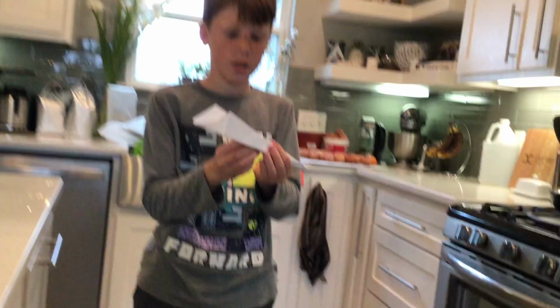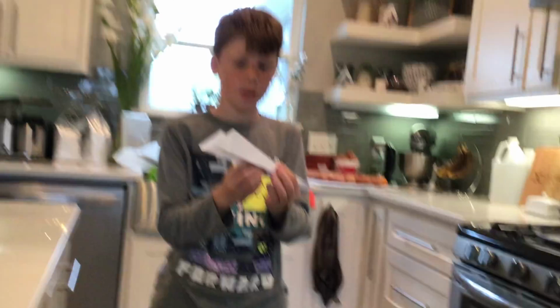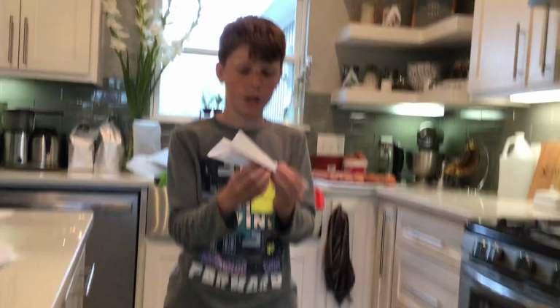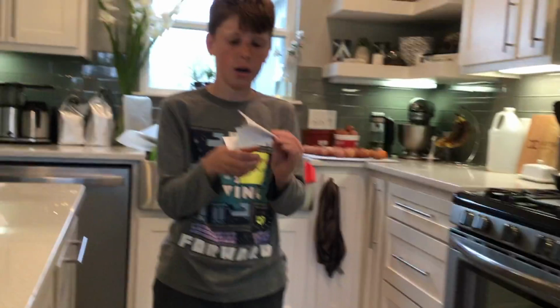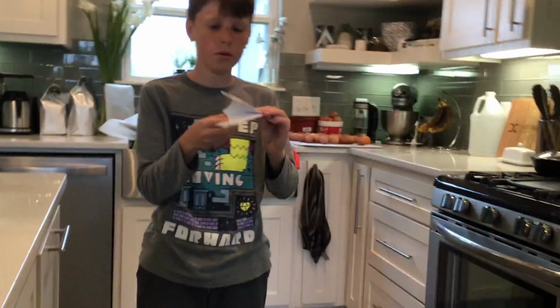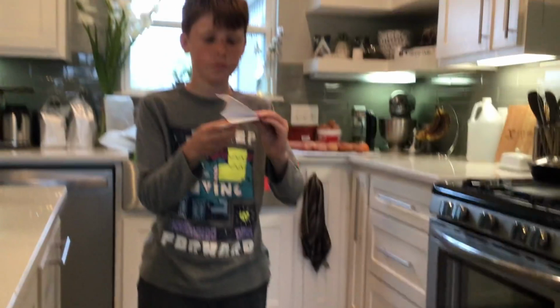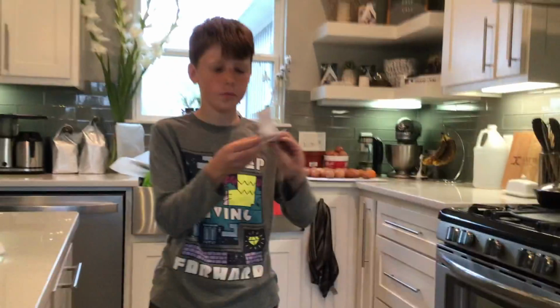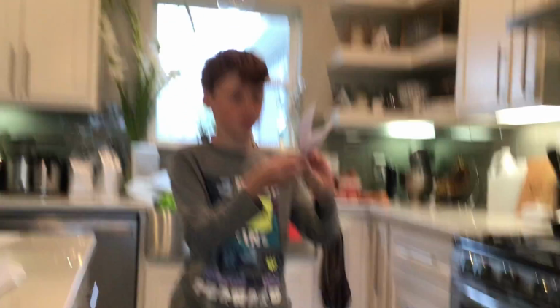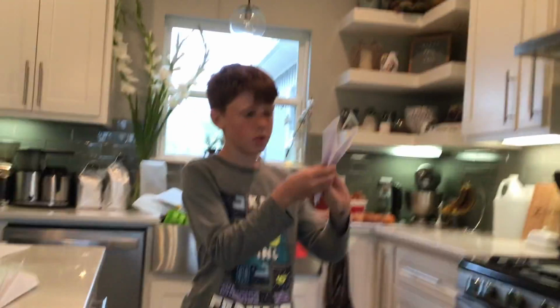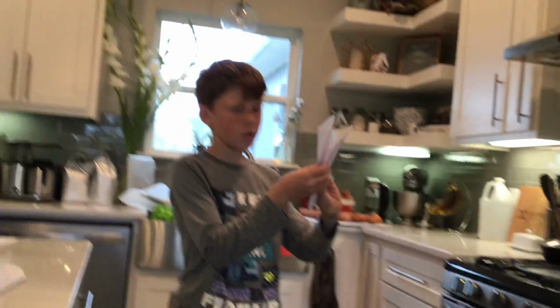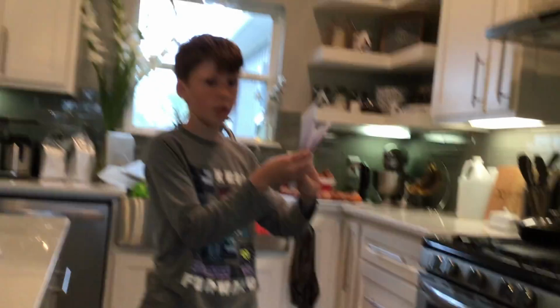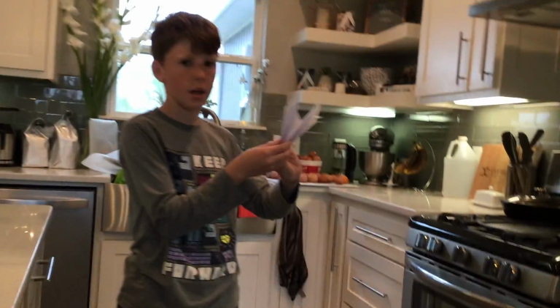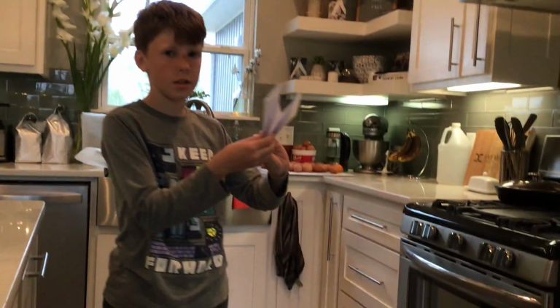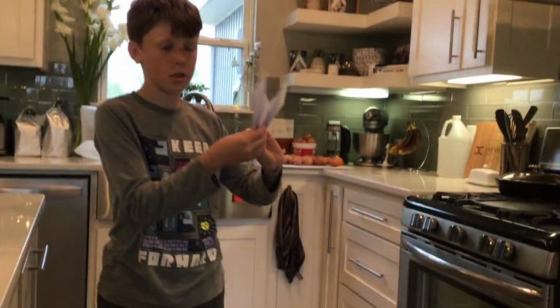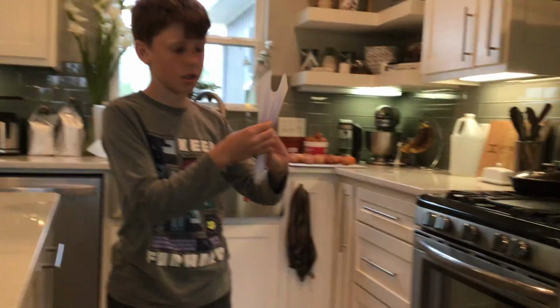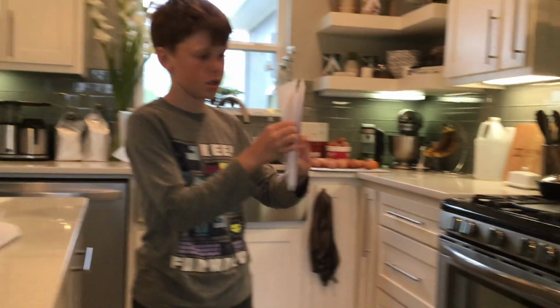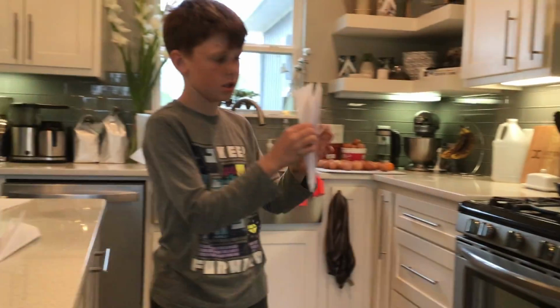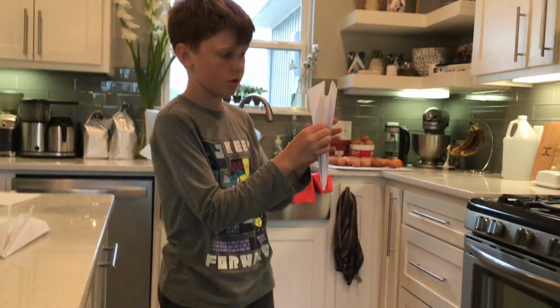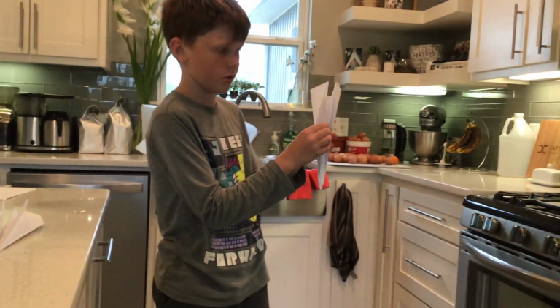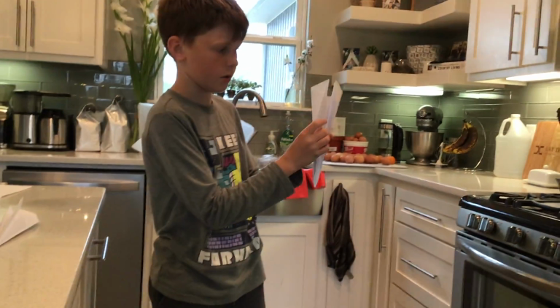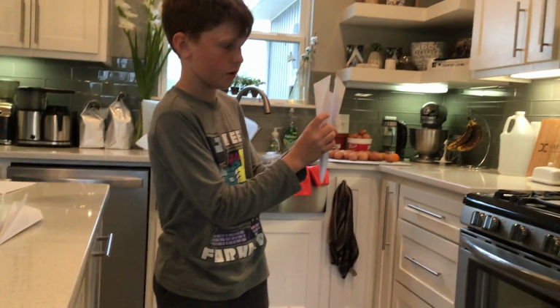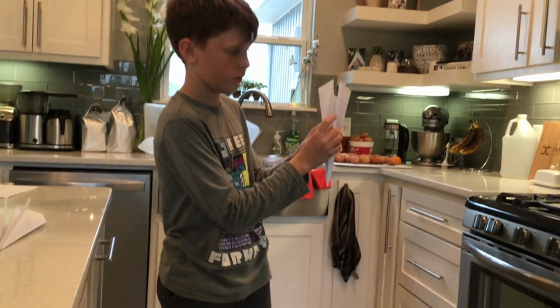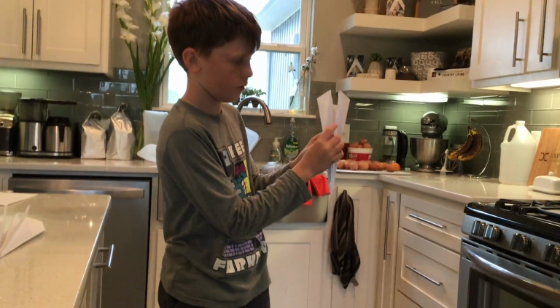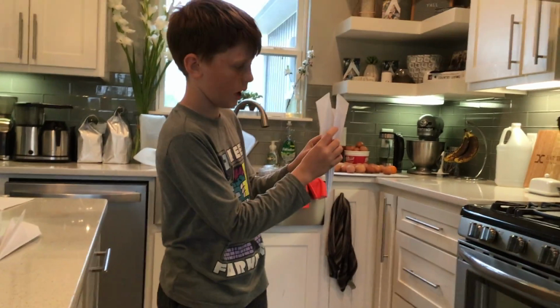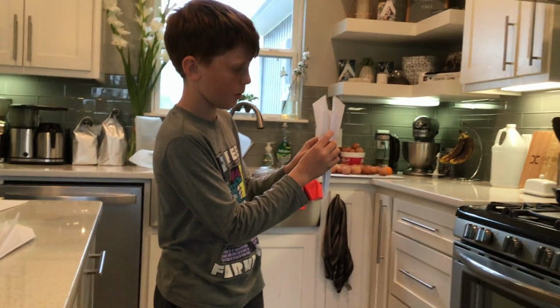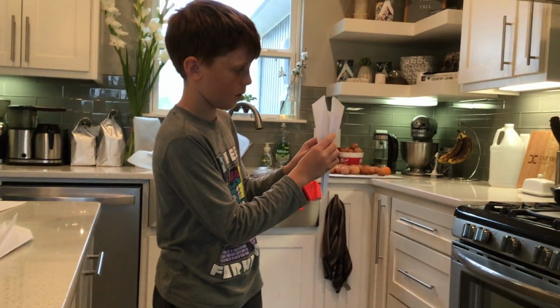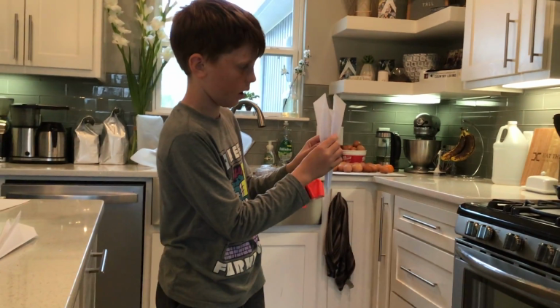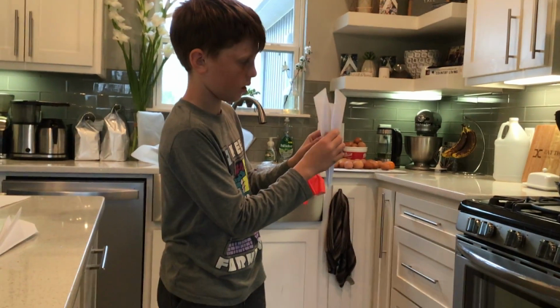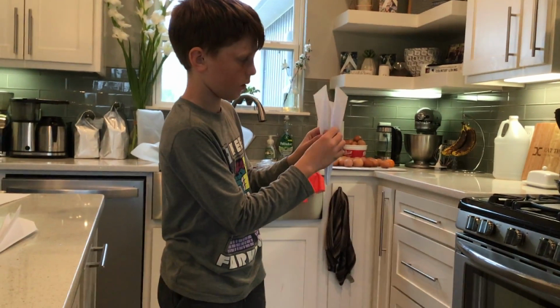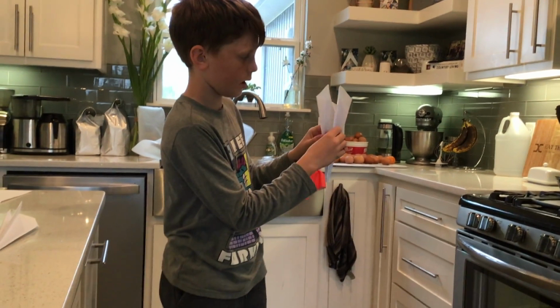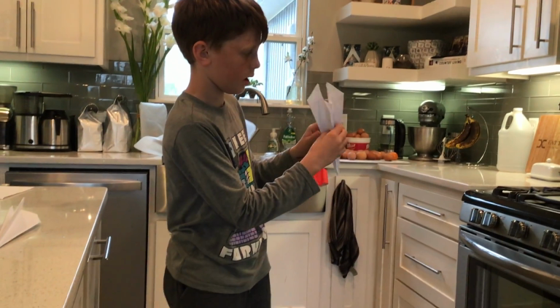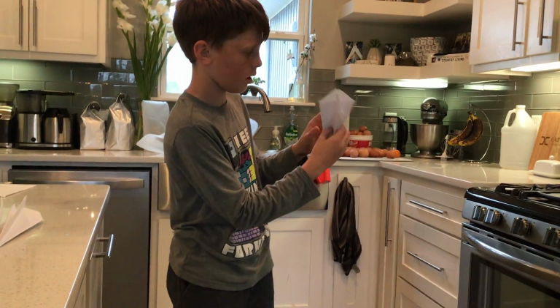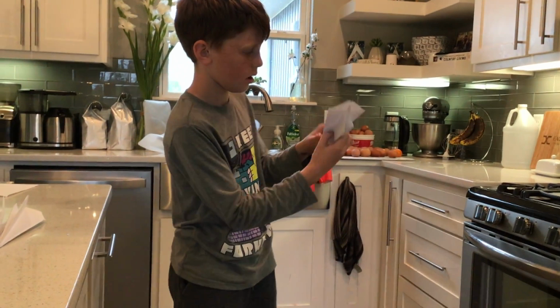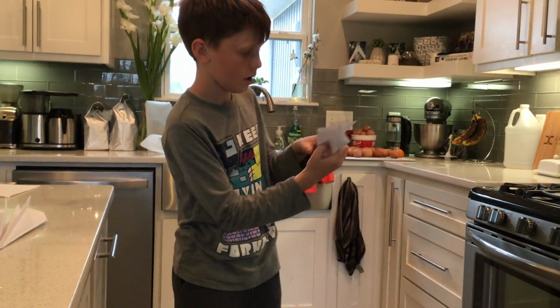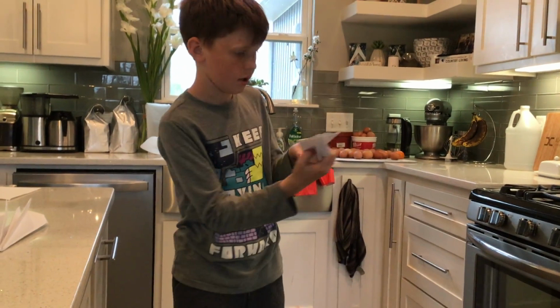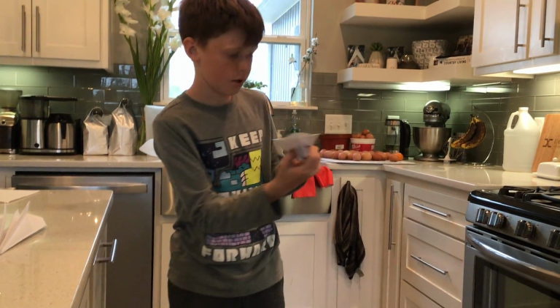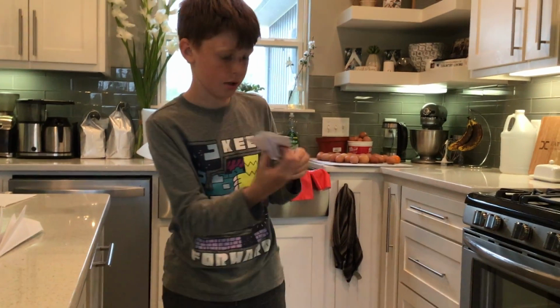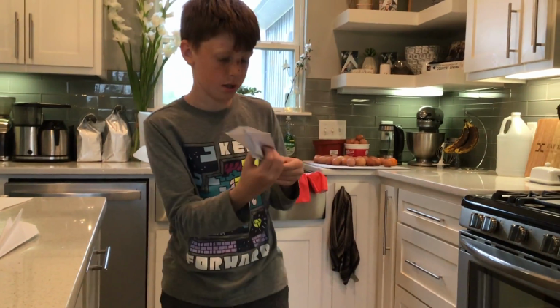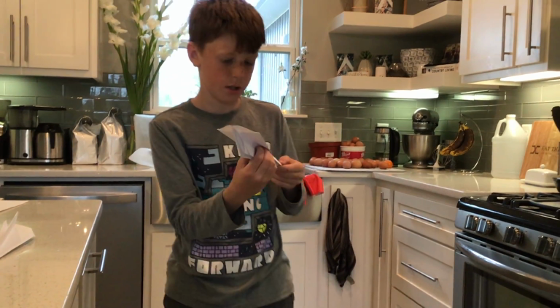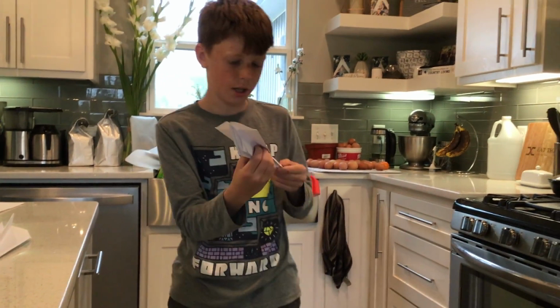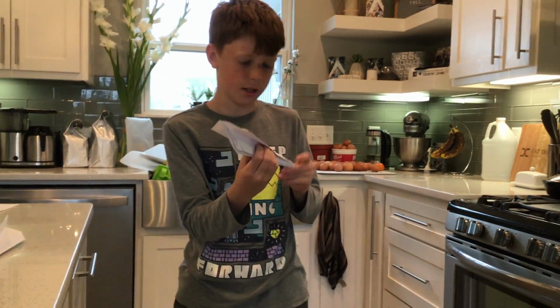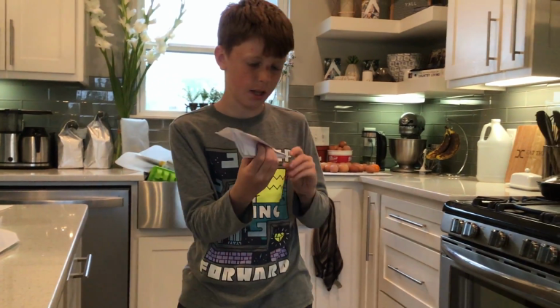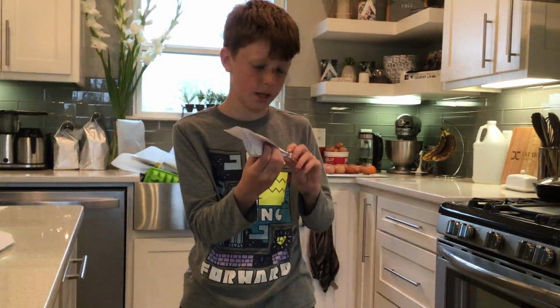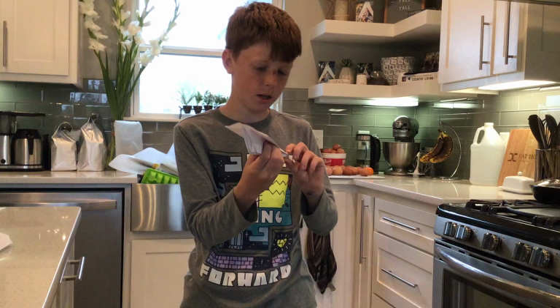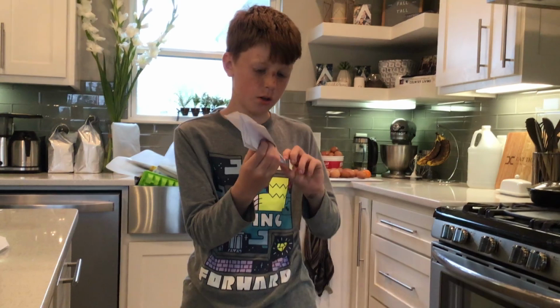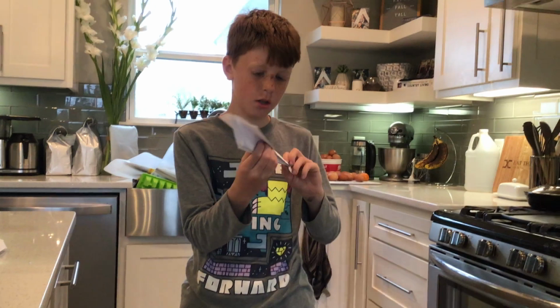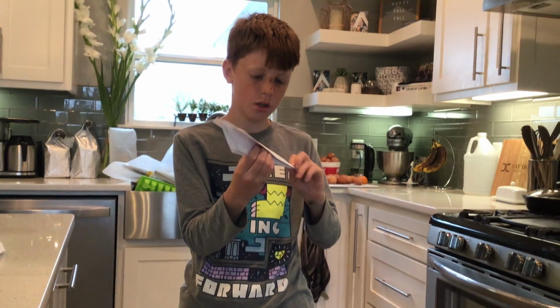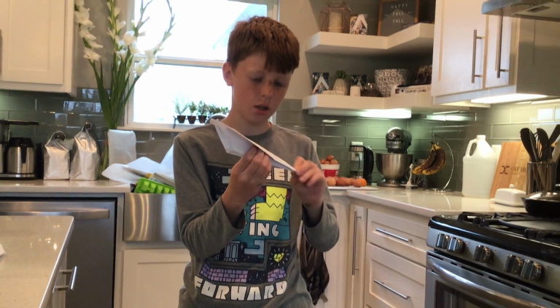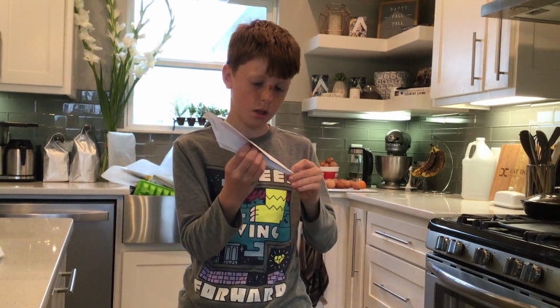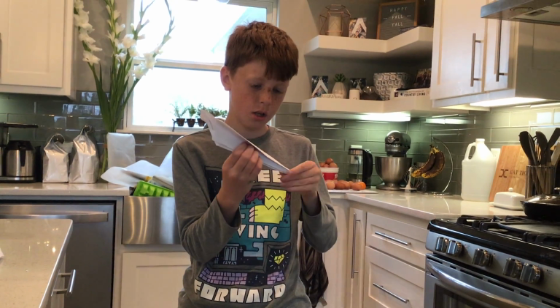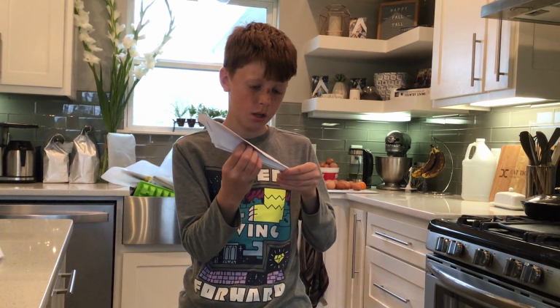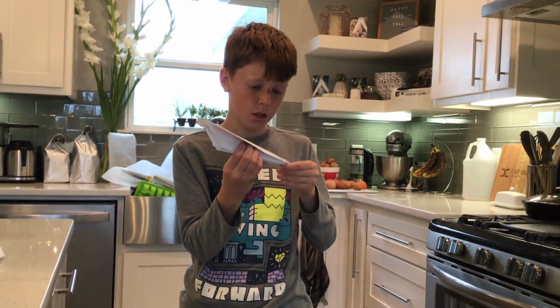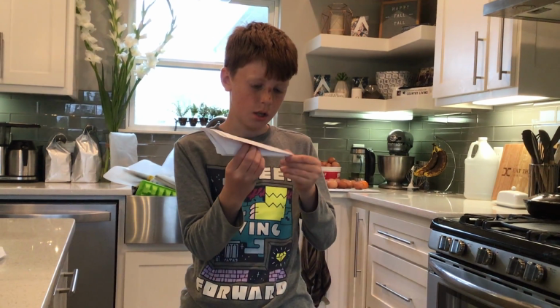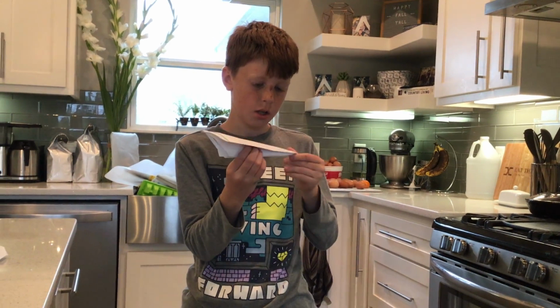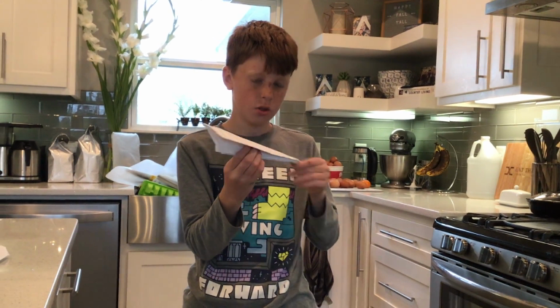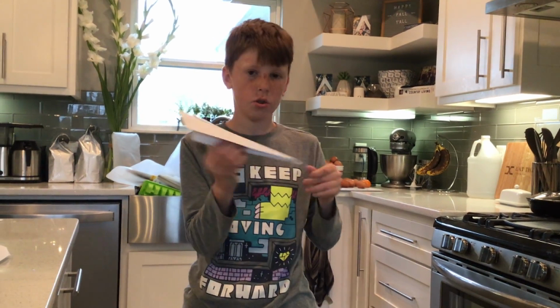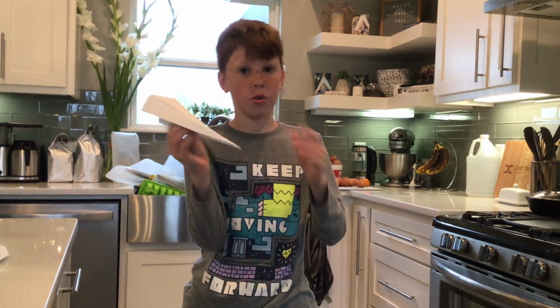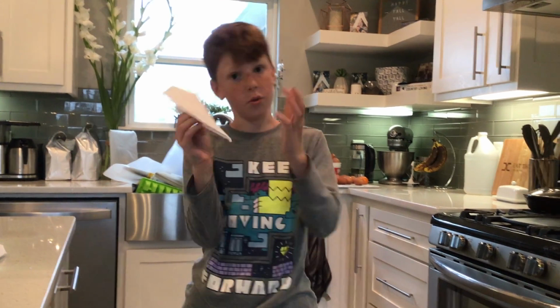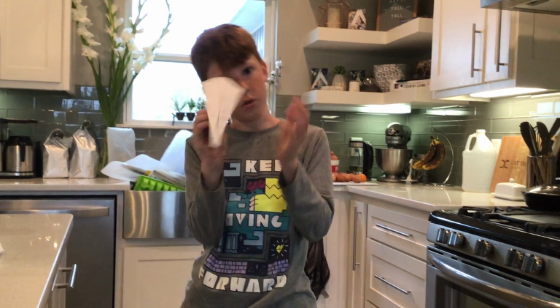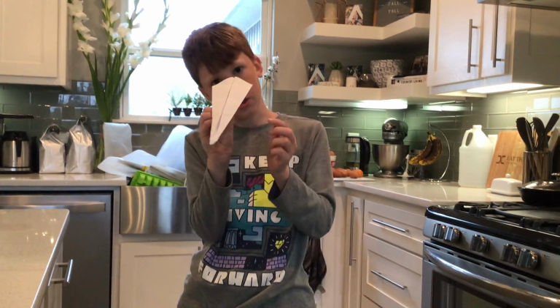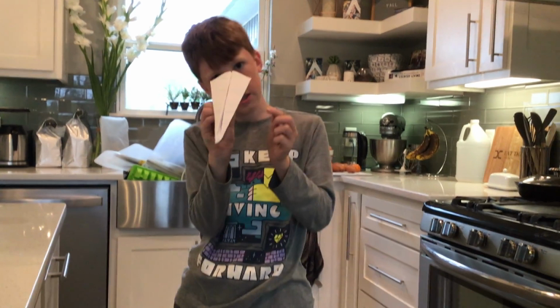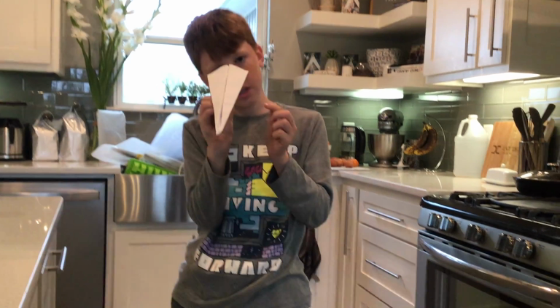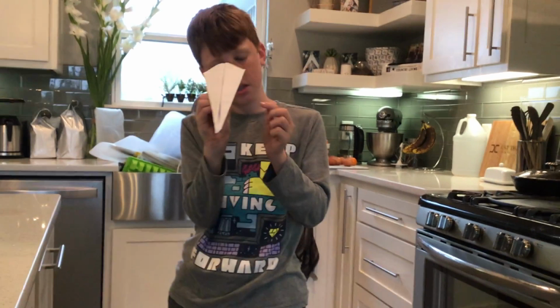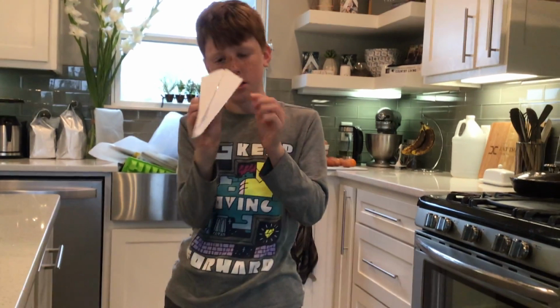Now as you can see there's a little flap right here. You're going to take that out. It should look like this.